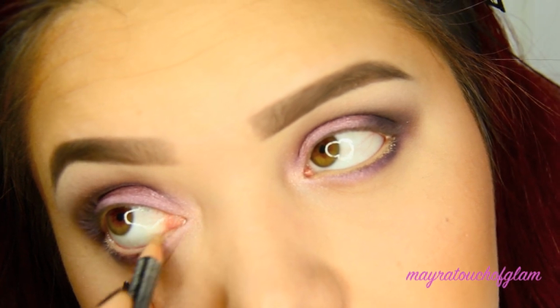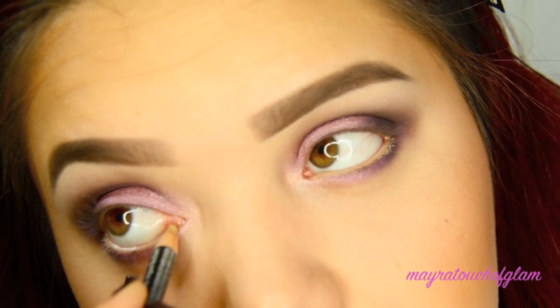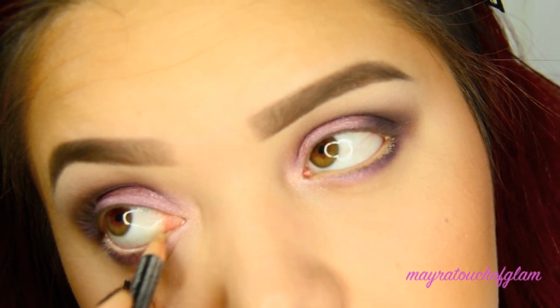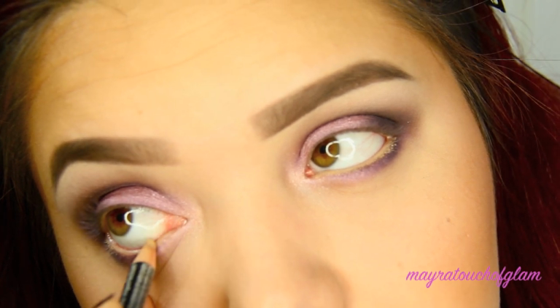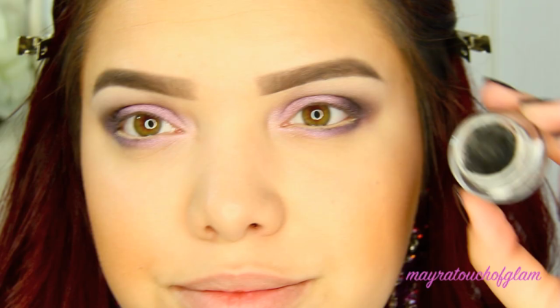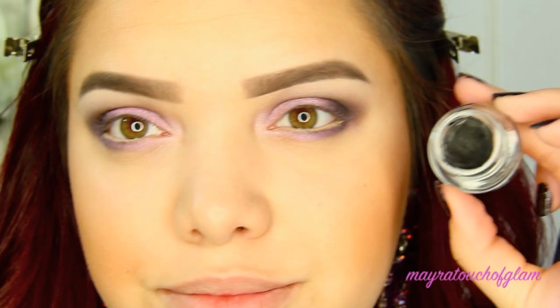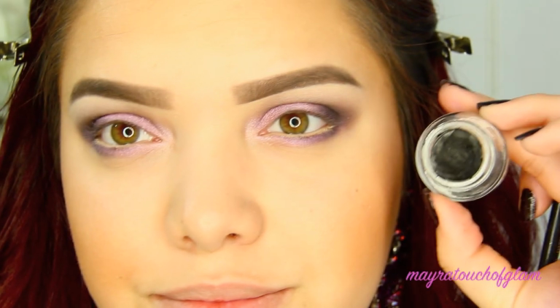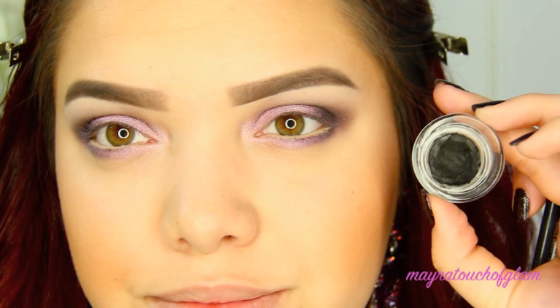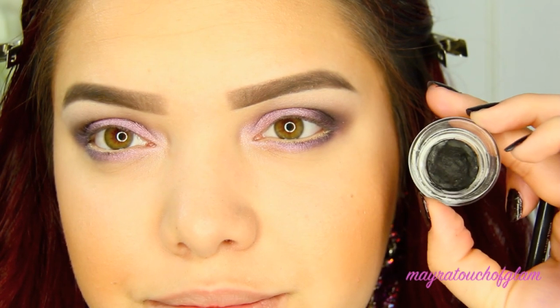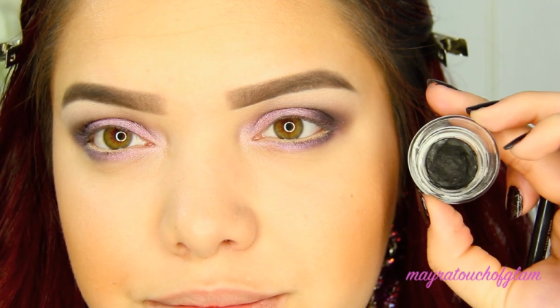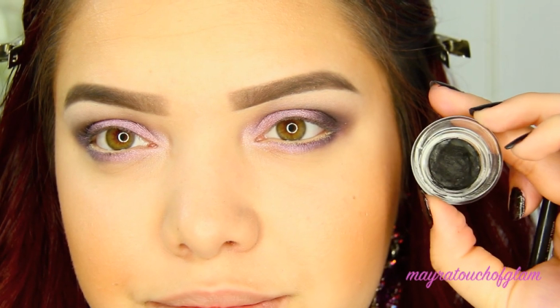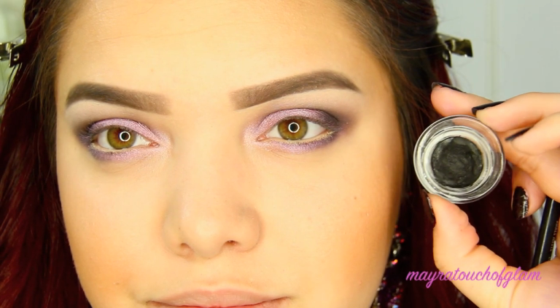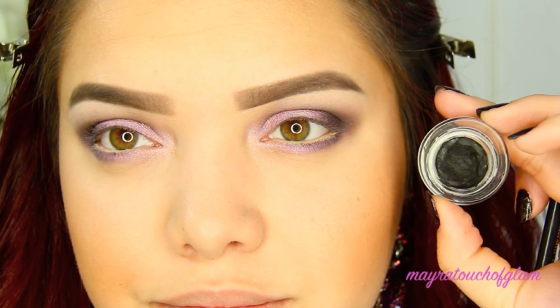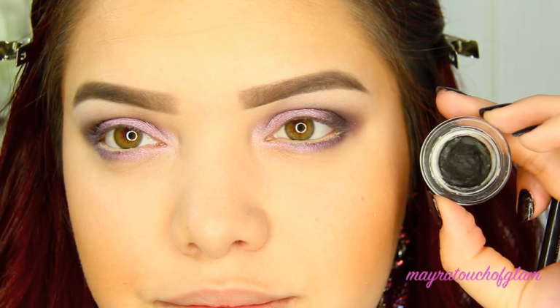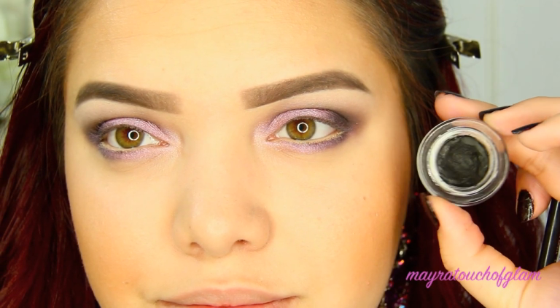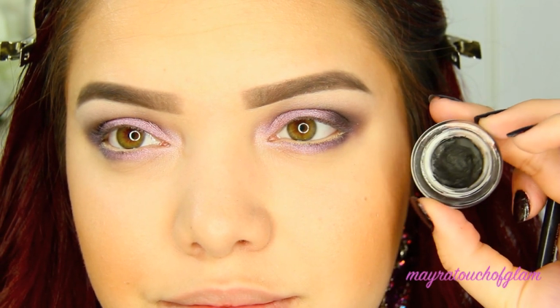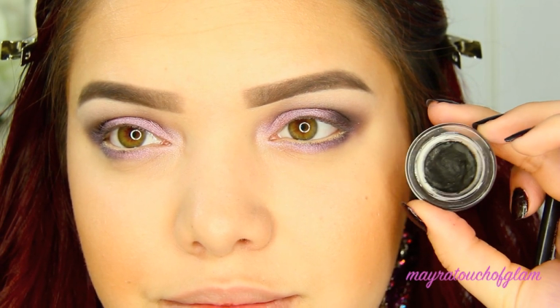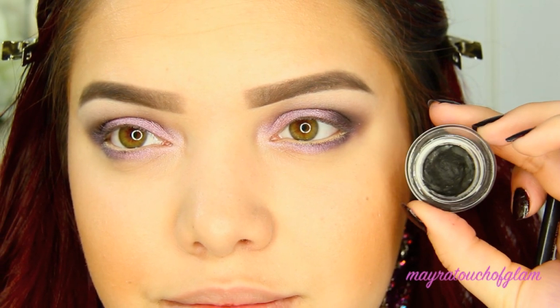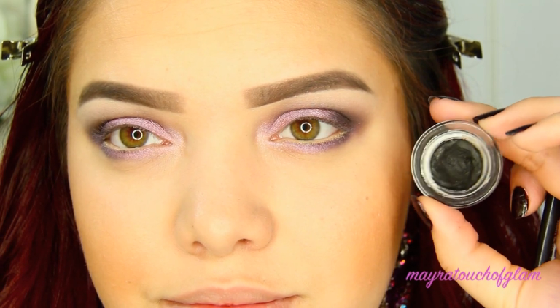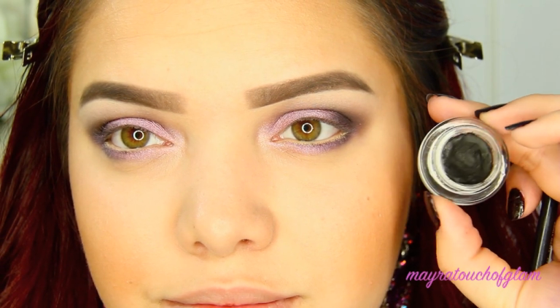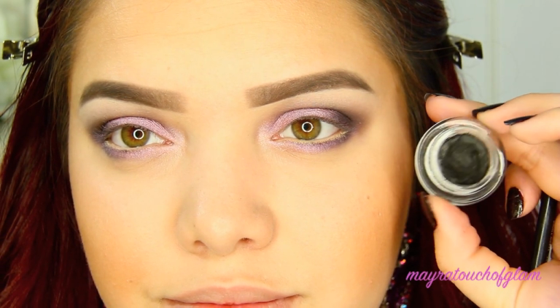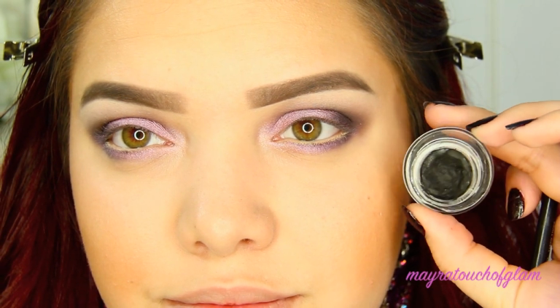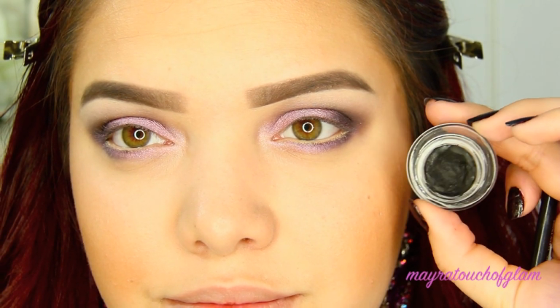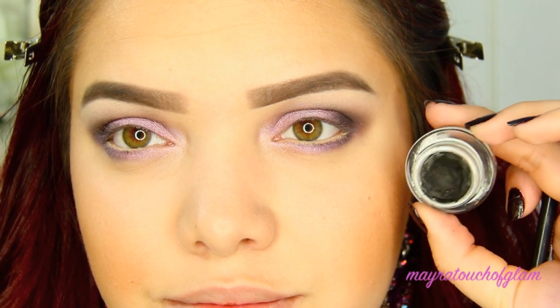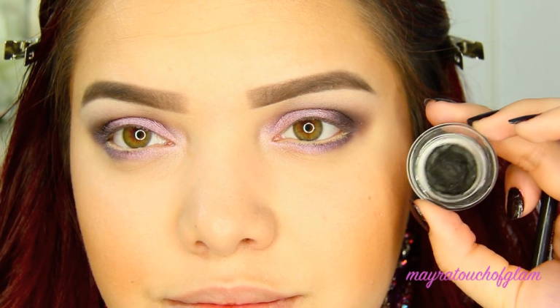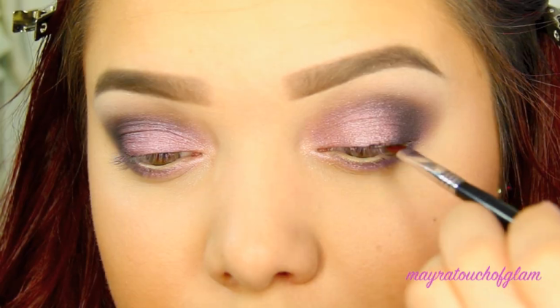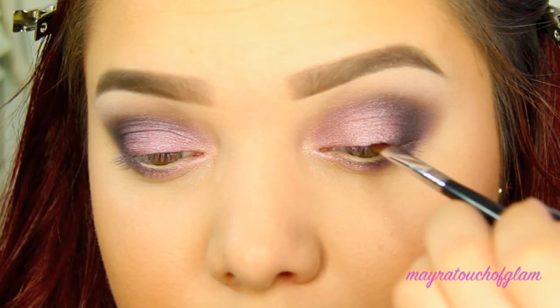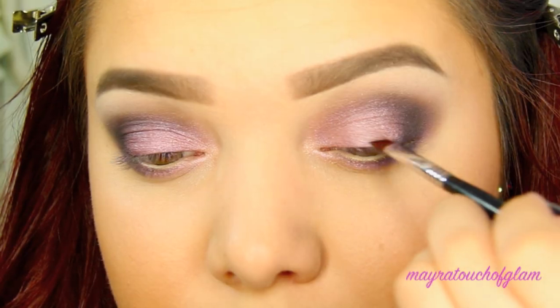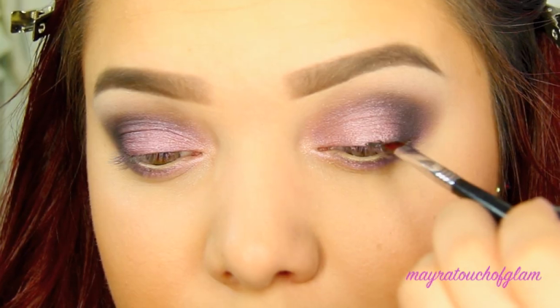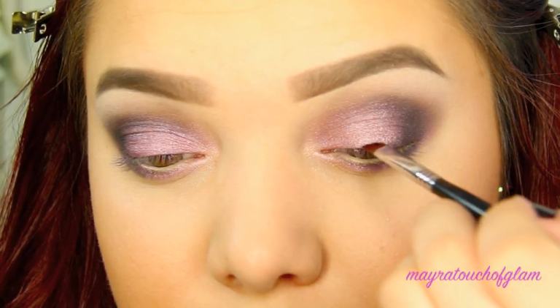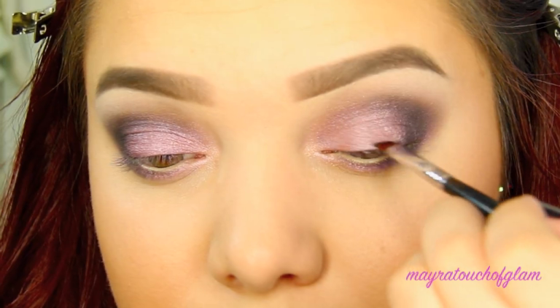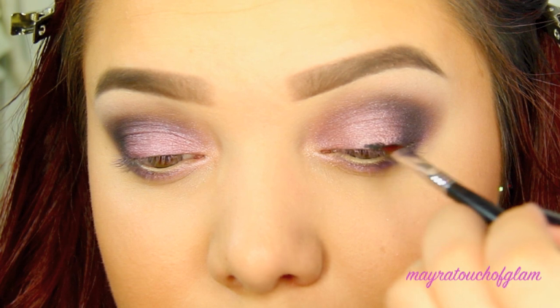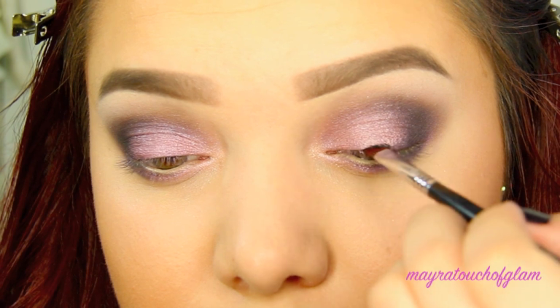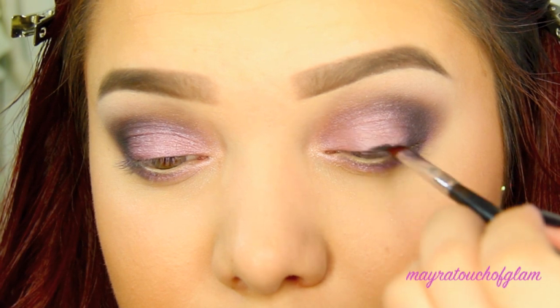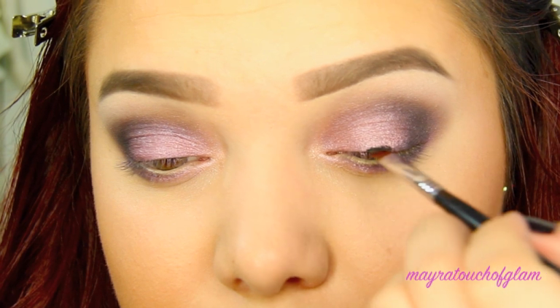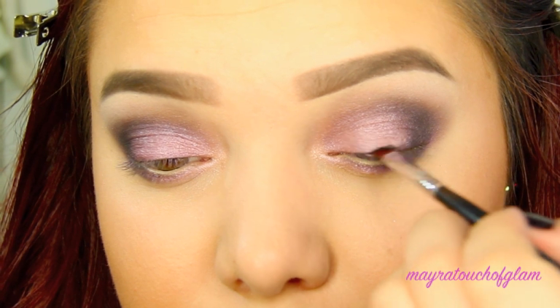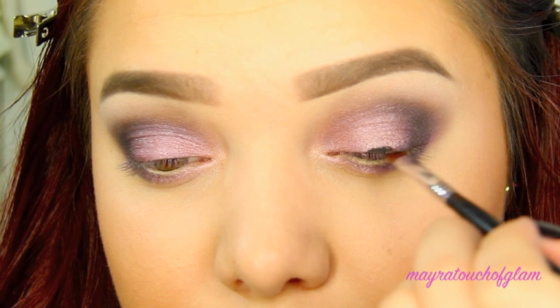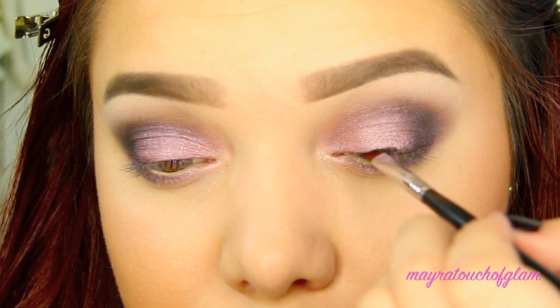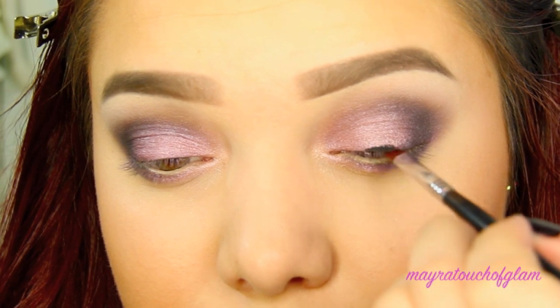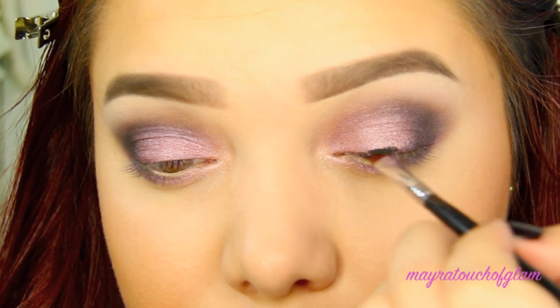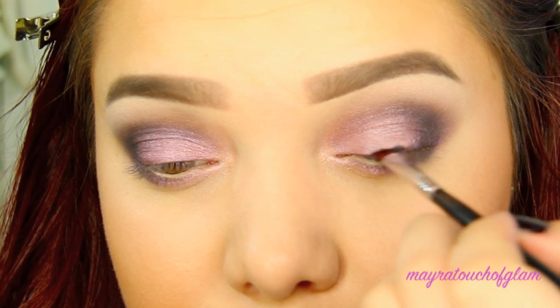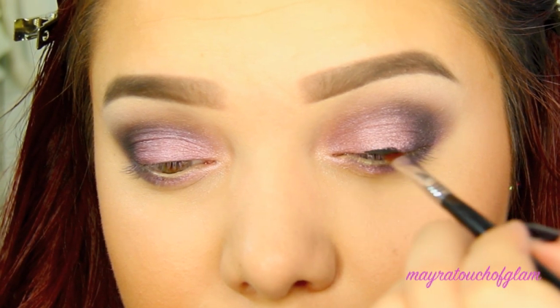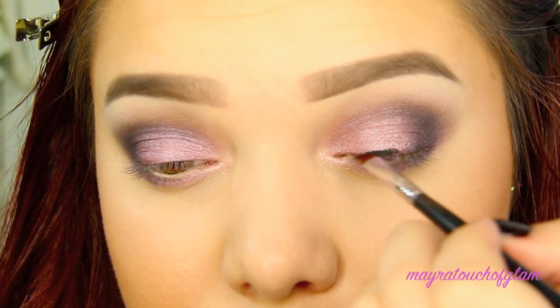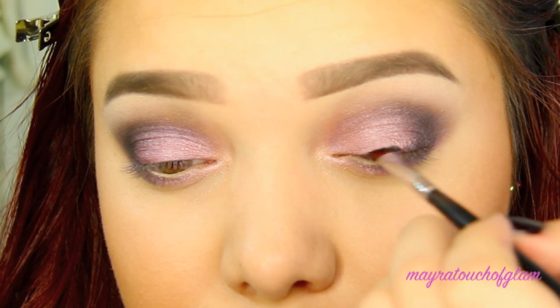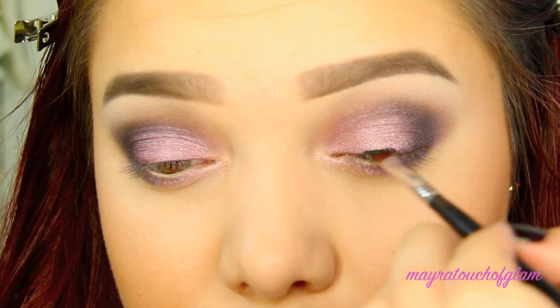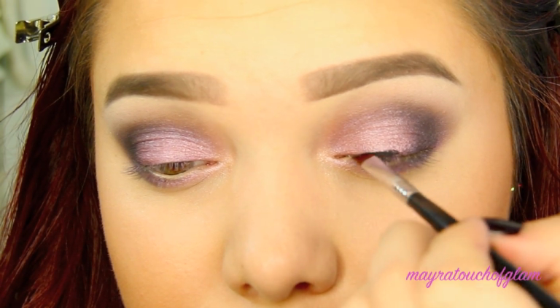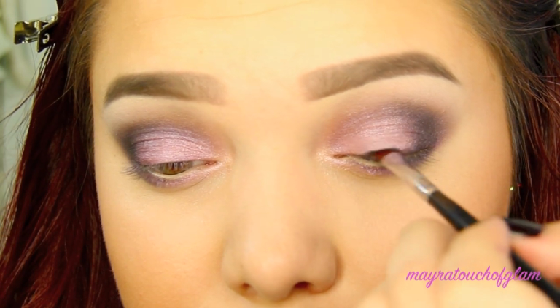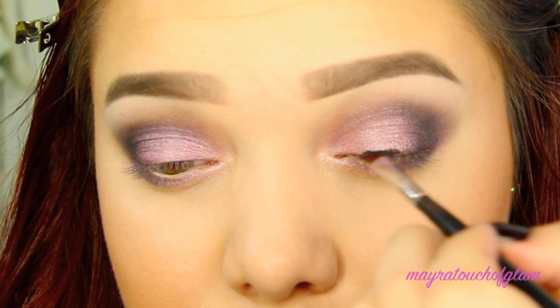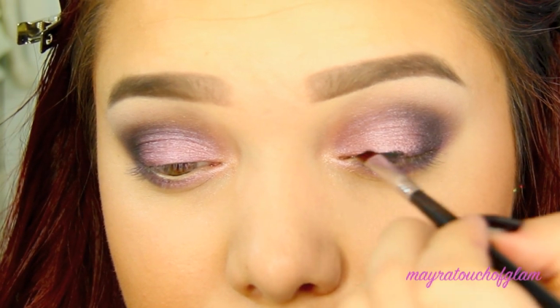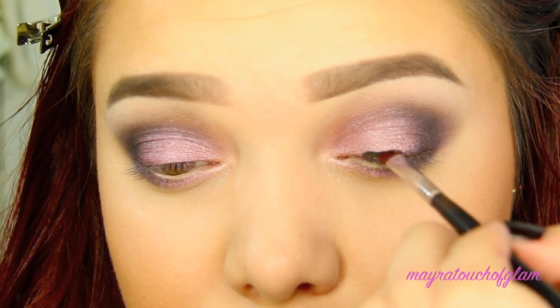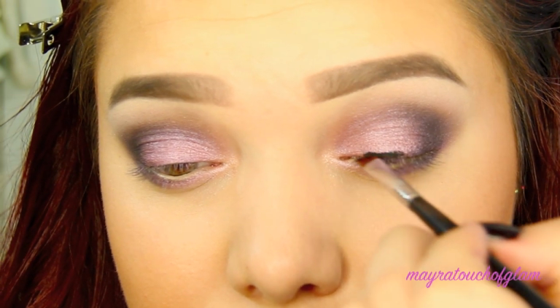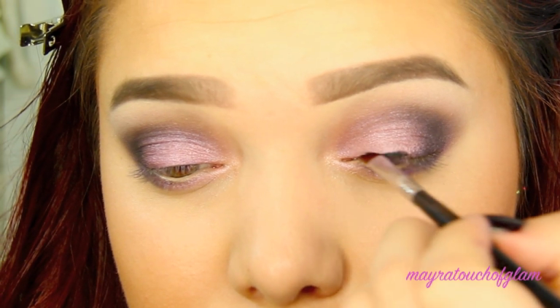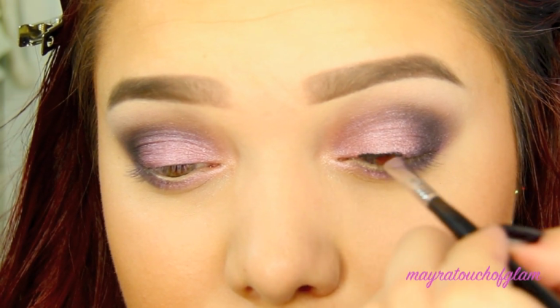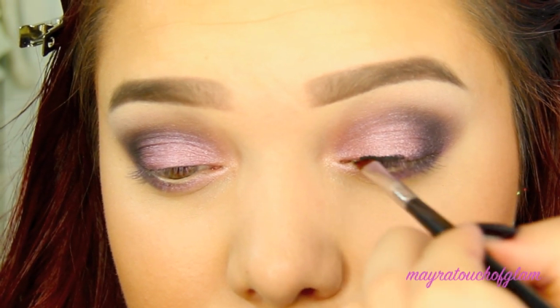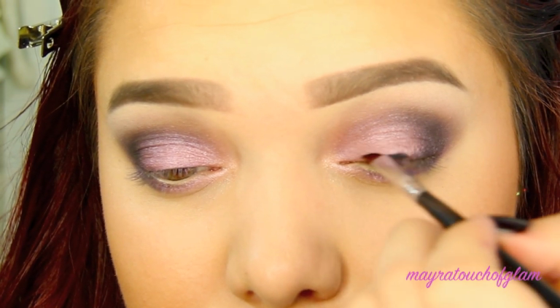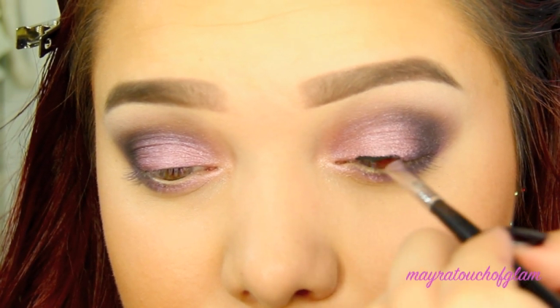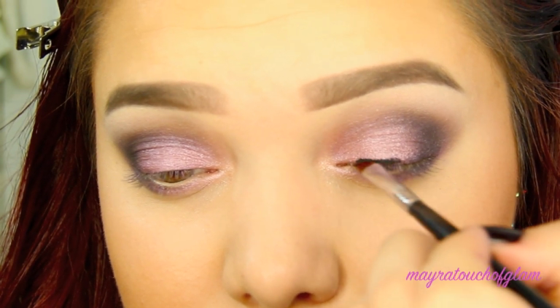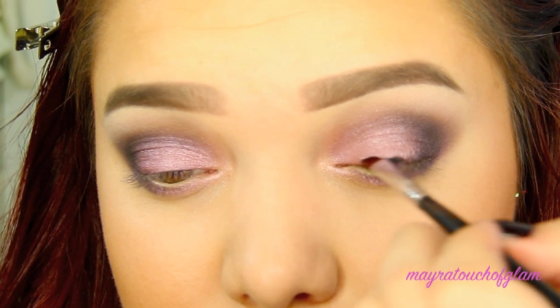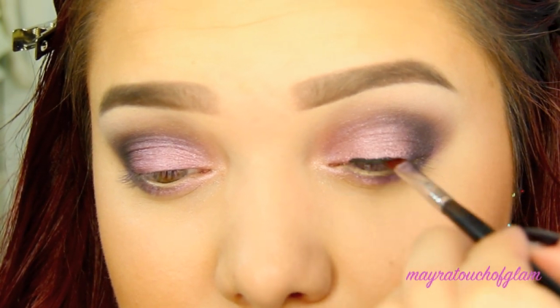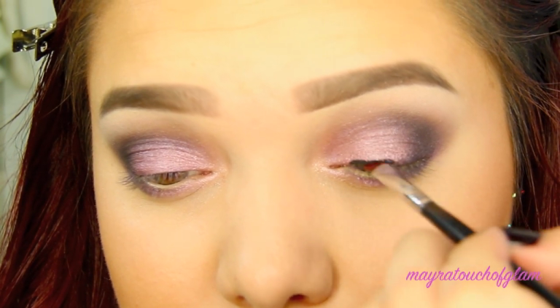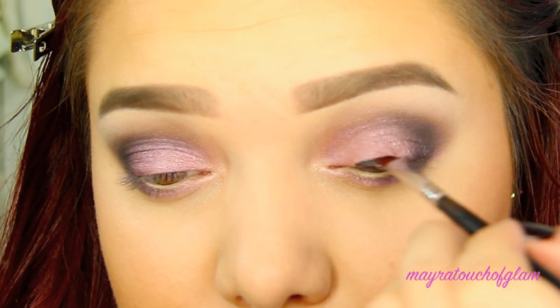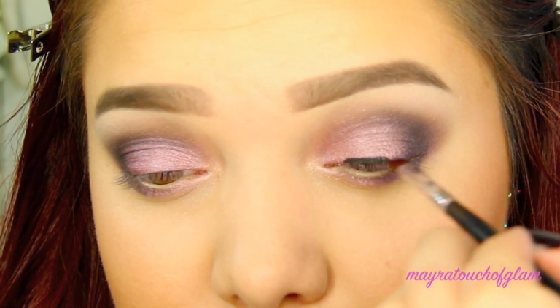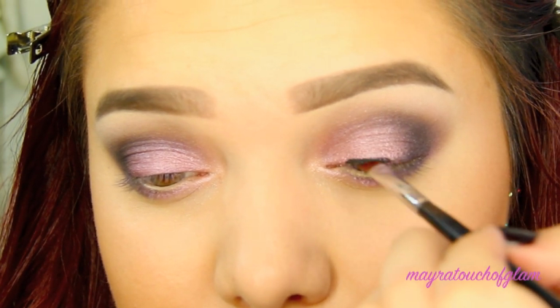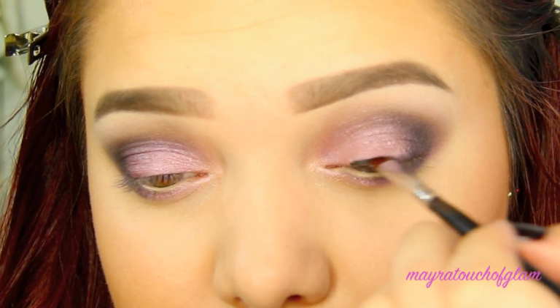Now it's time for my eyeliner. I'm taking my Maybelline gel liner in Black is Black and creating my eyeliner like I always do.